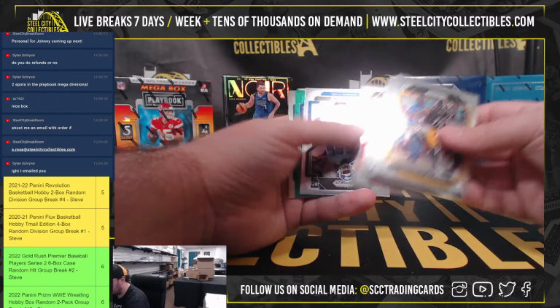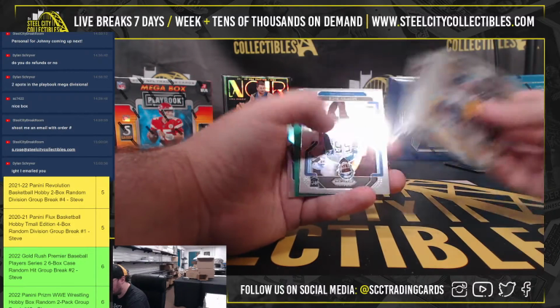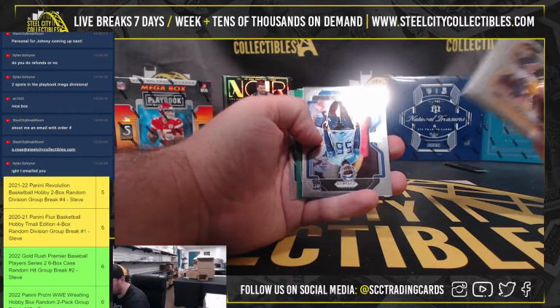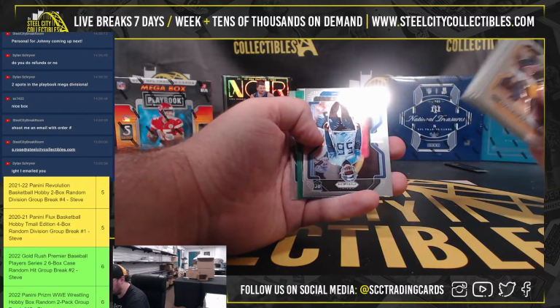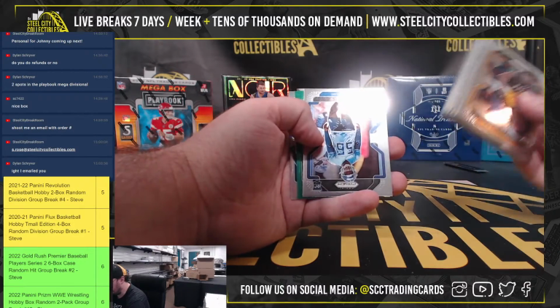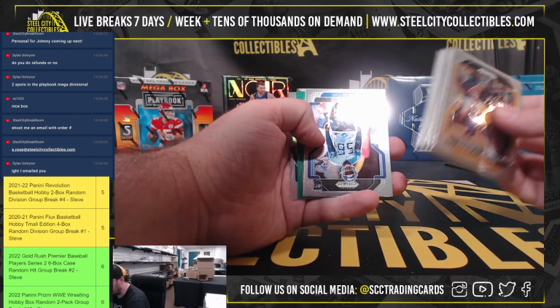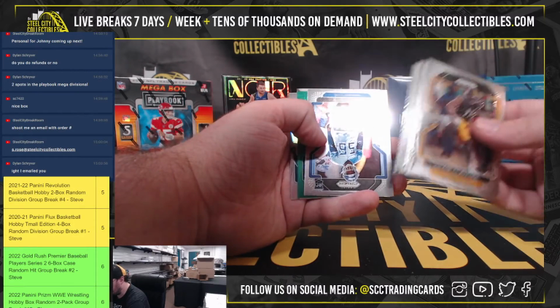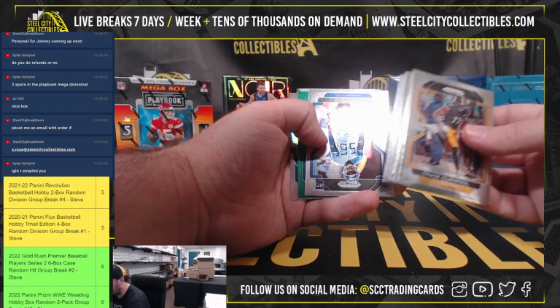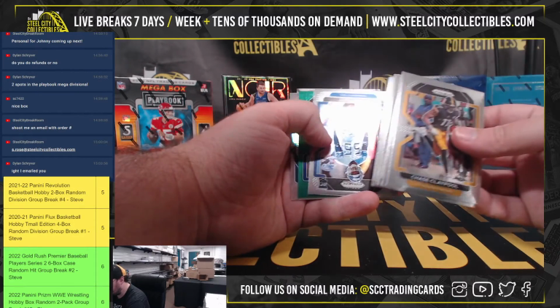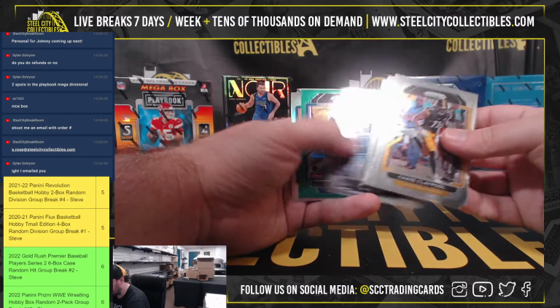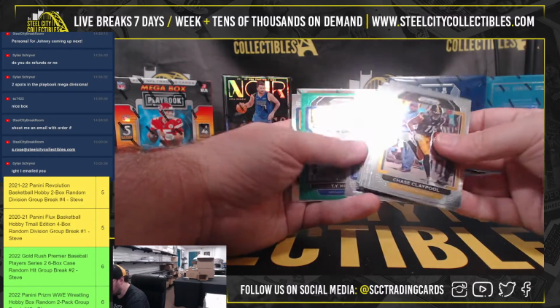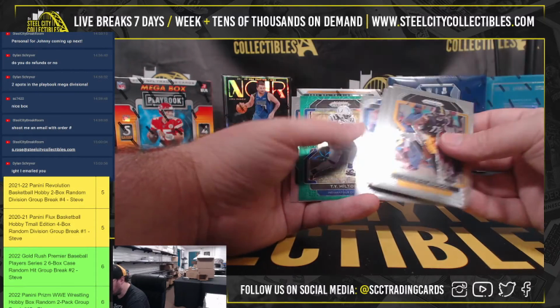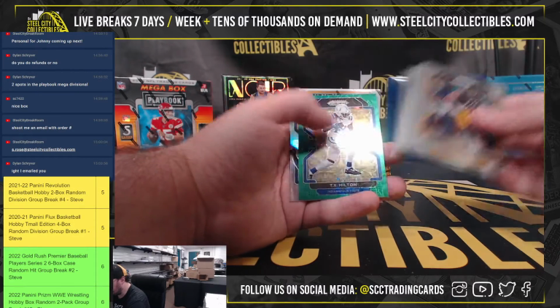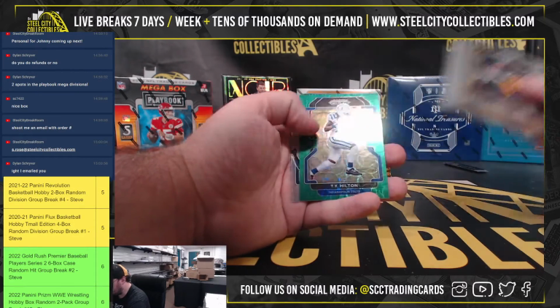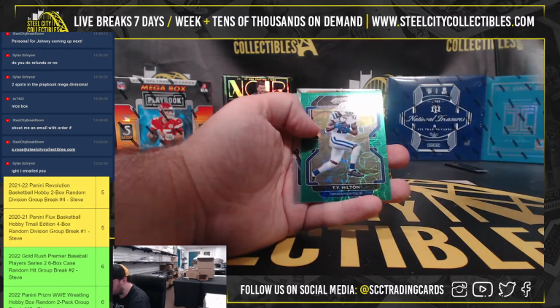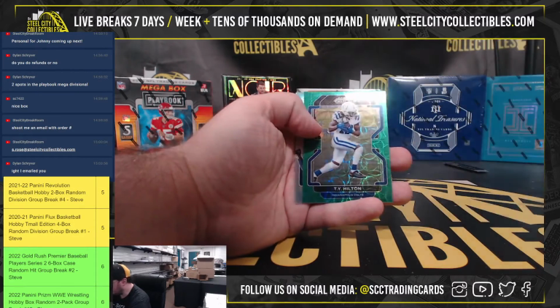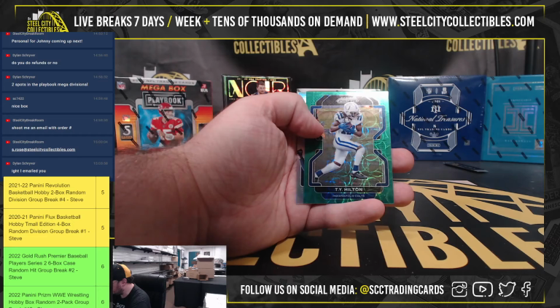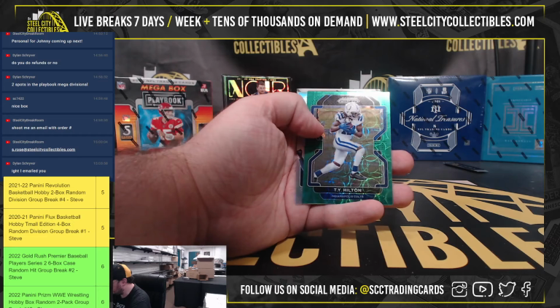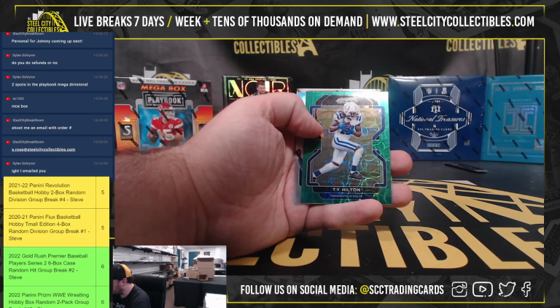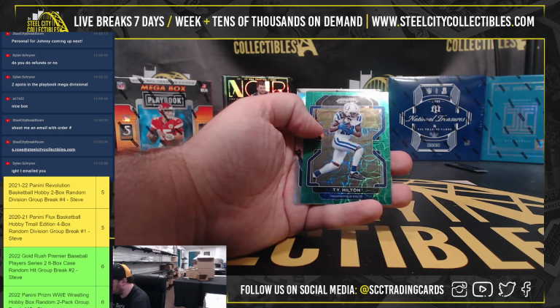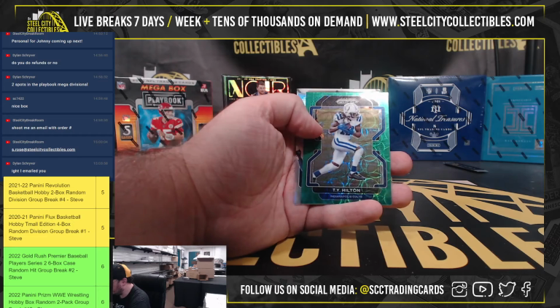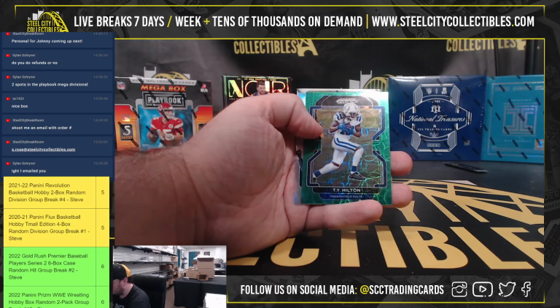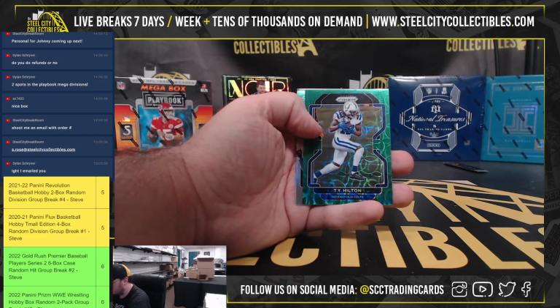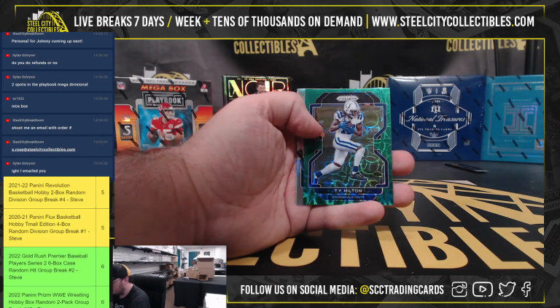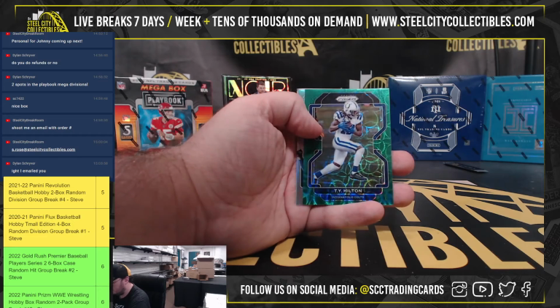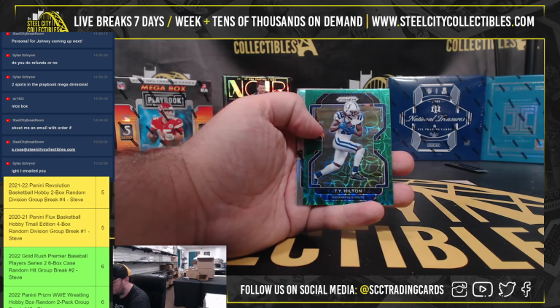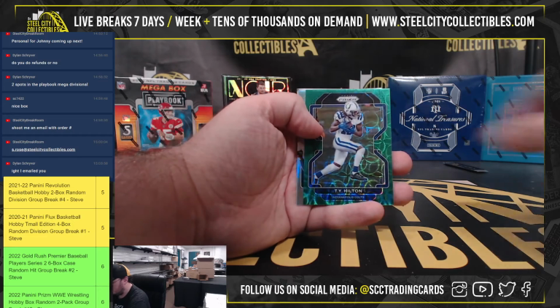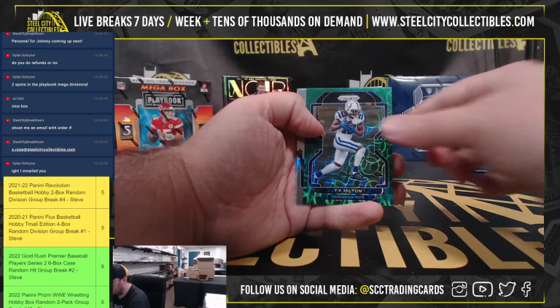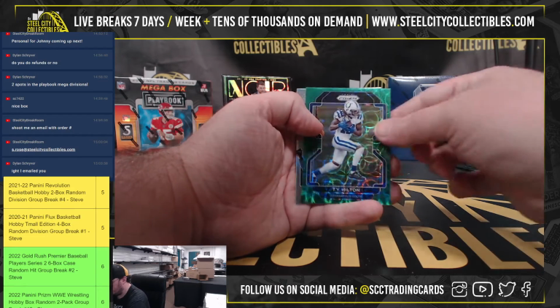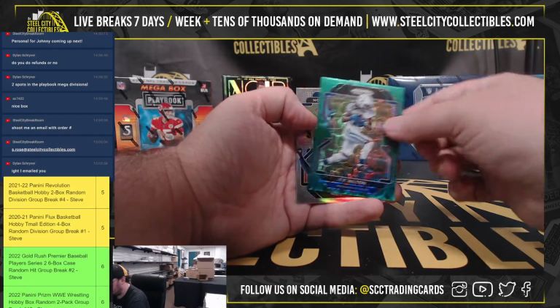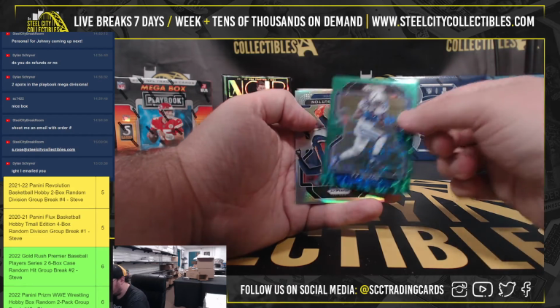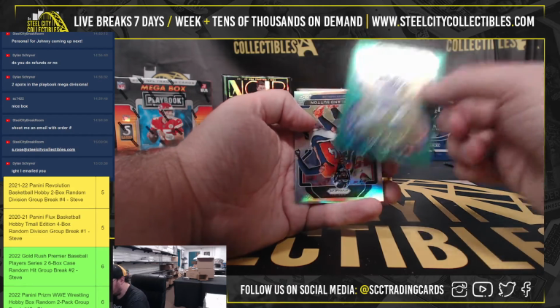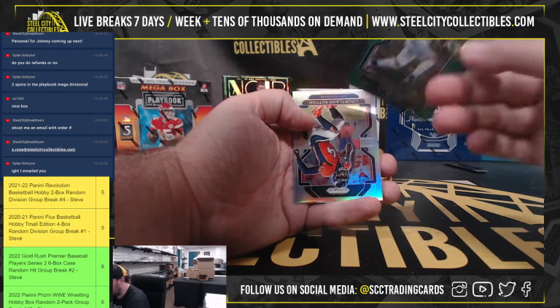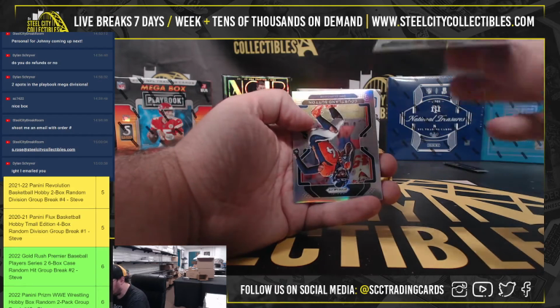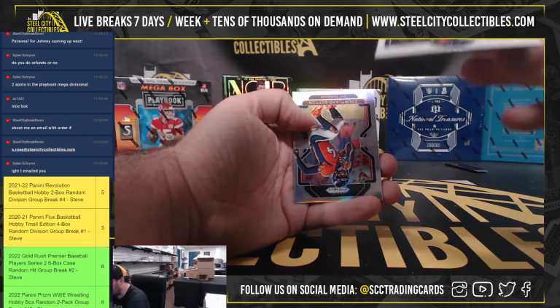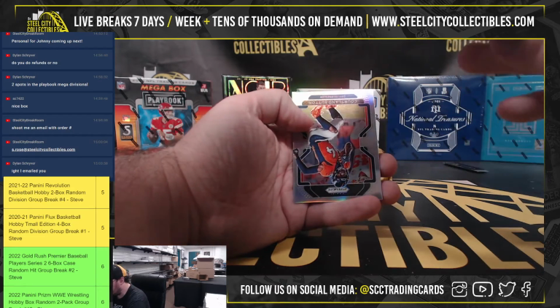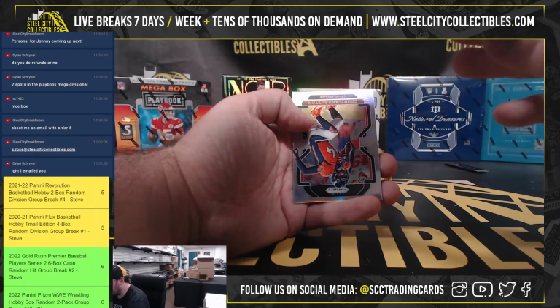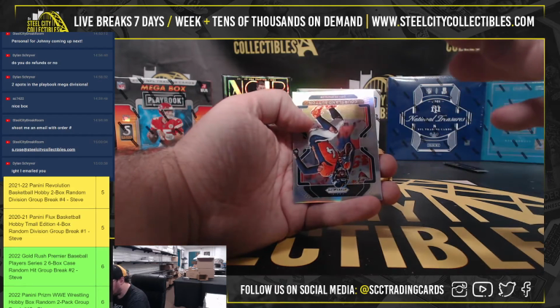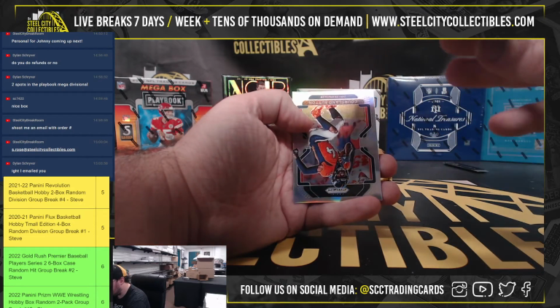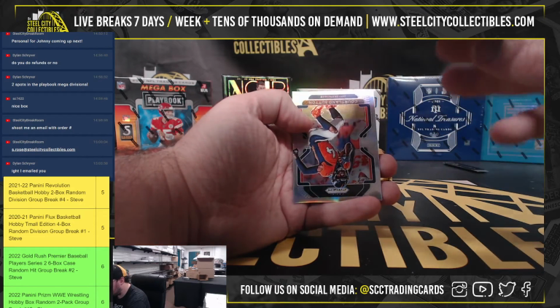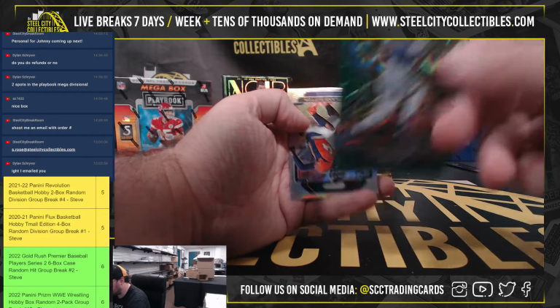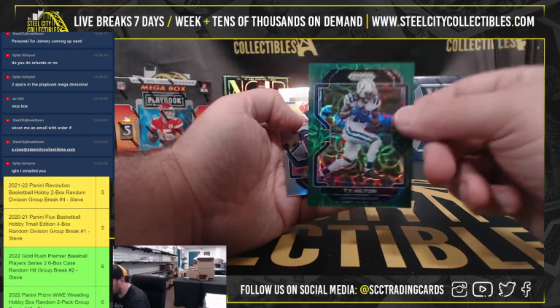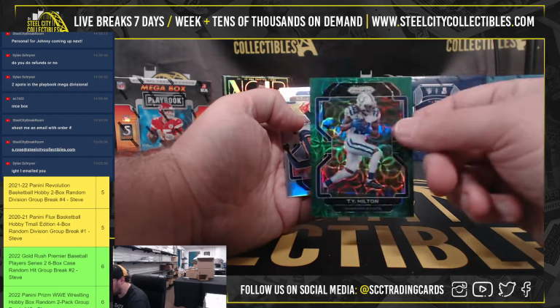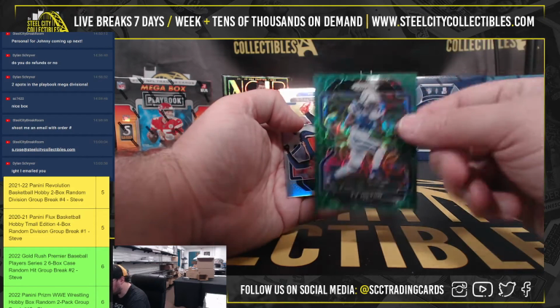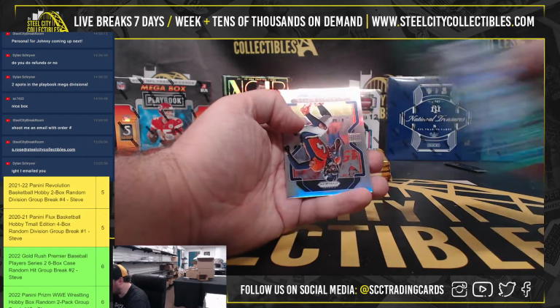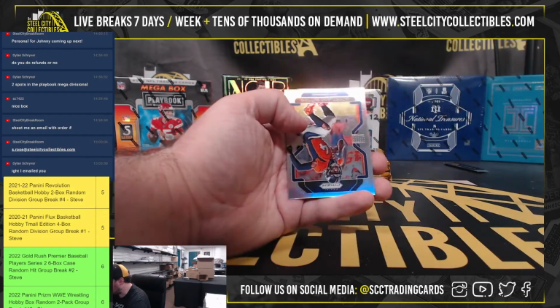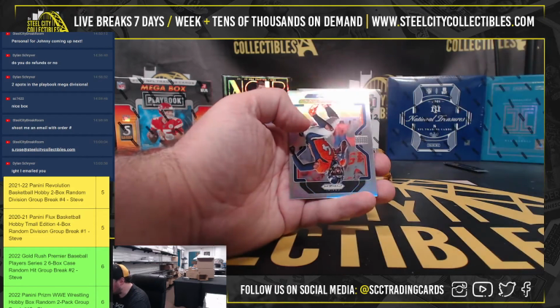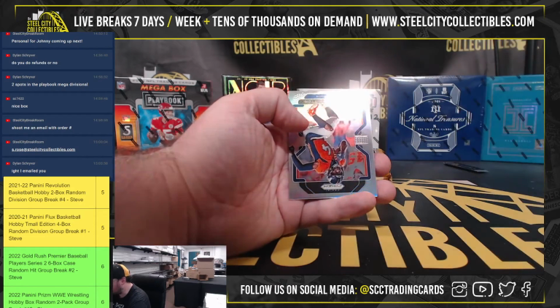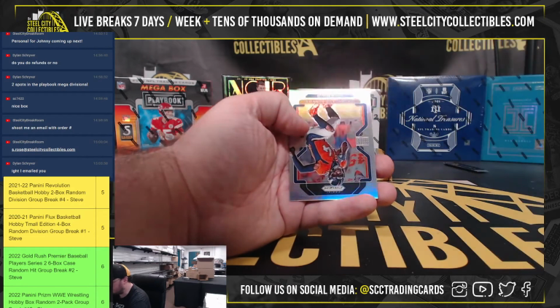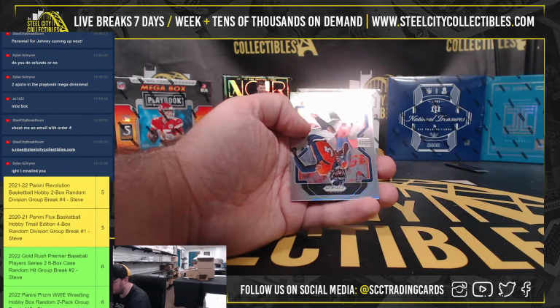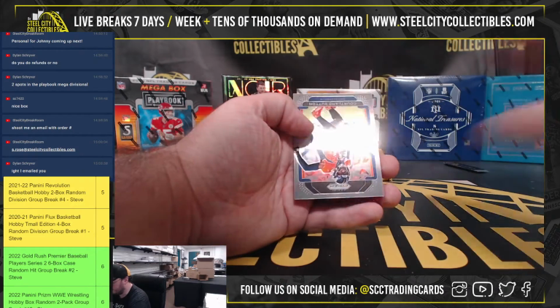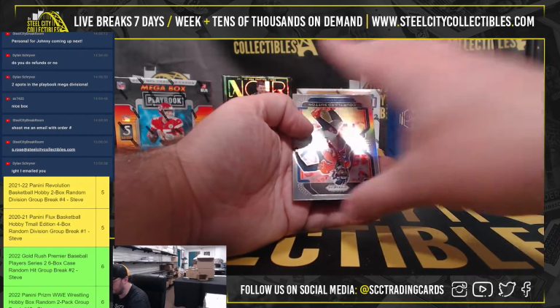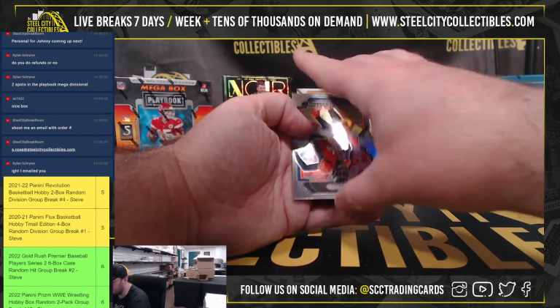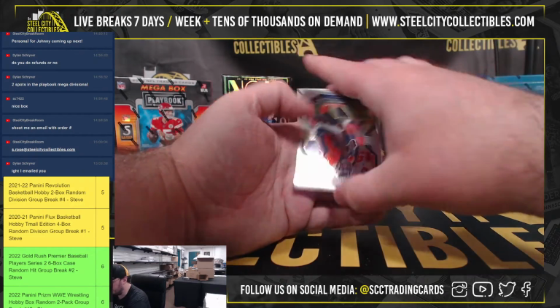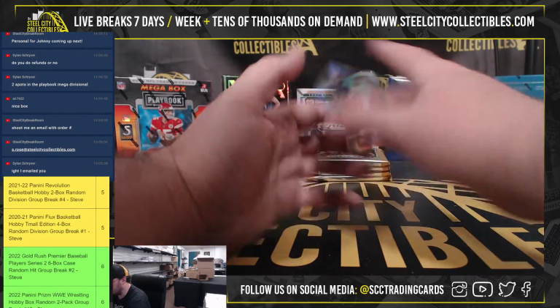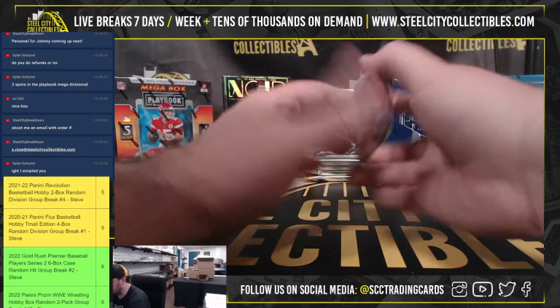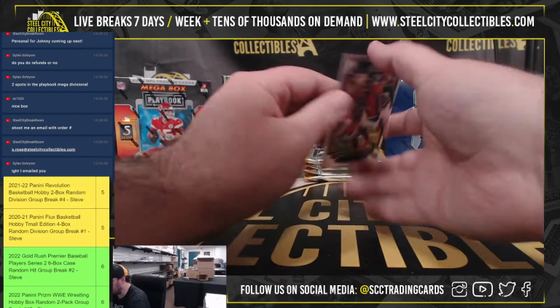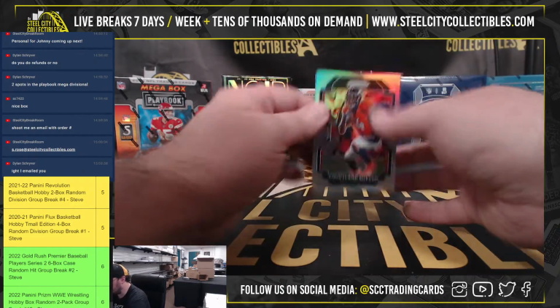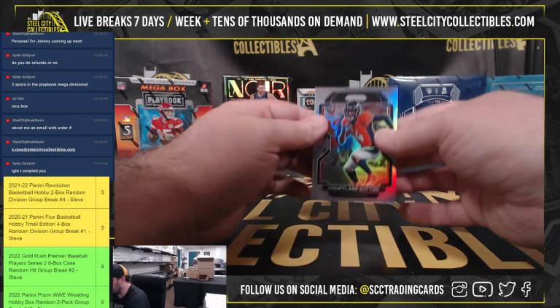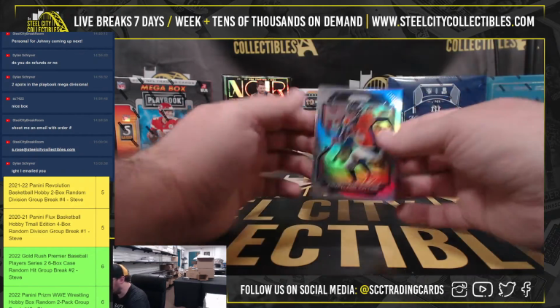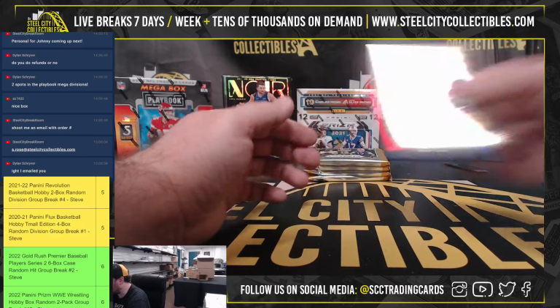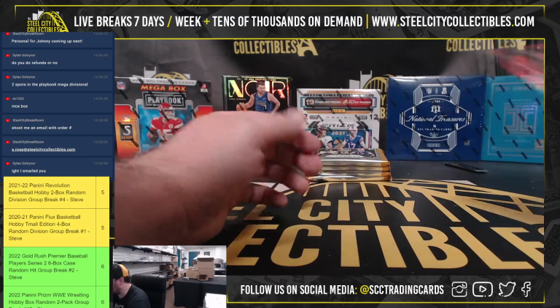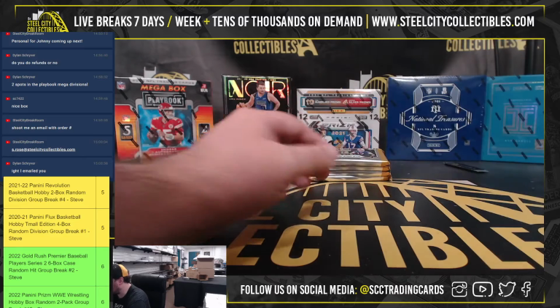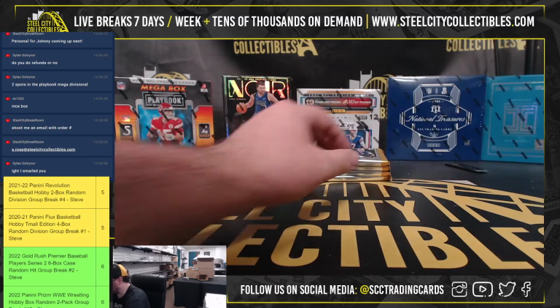Zaven Collins and Monty Rice rookies. T.Y. Hilton green scope, 63 of 75. Courtland Sutton silver.